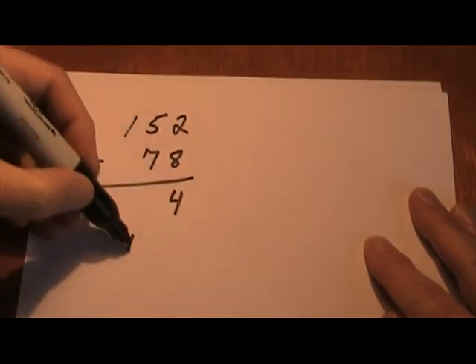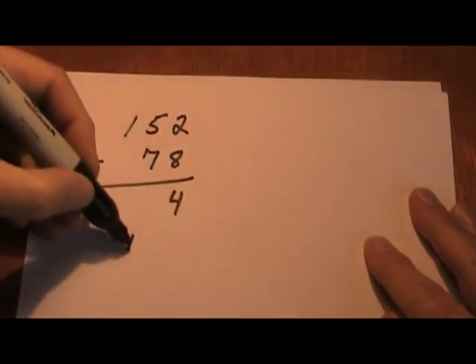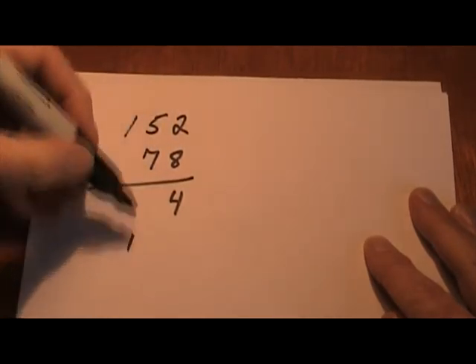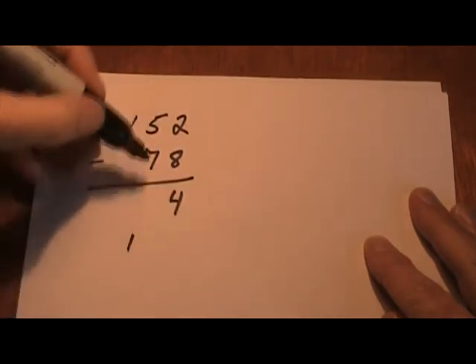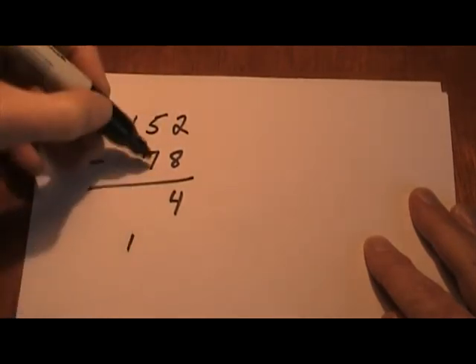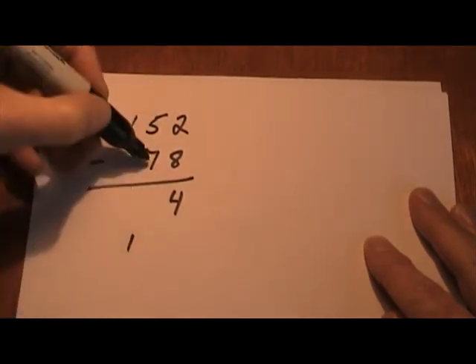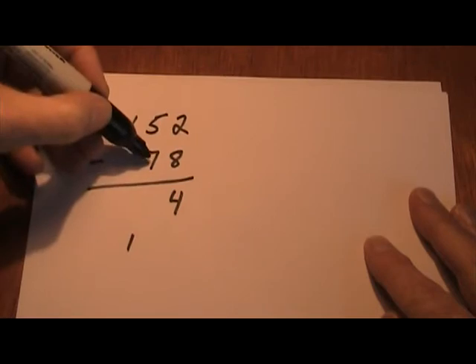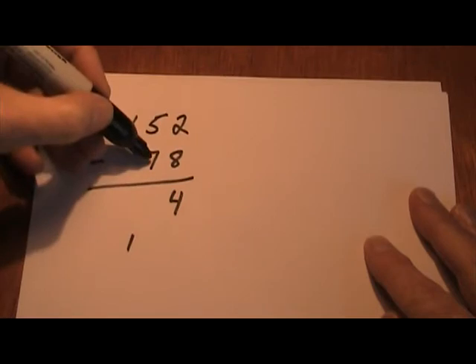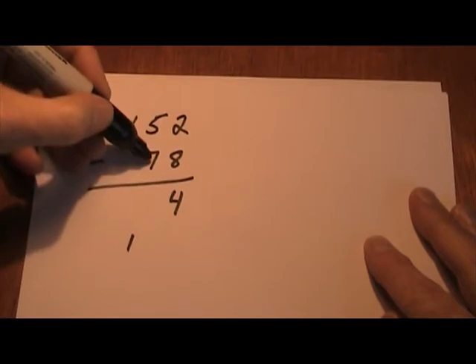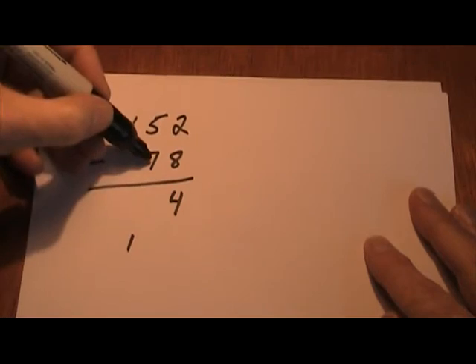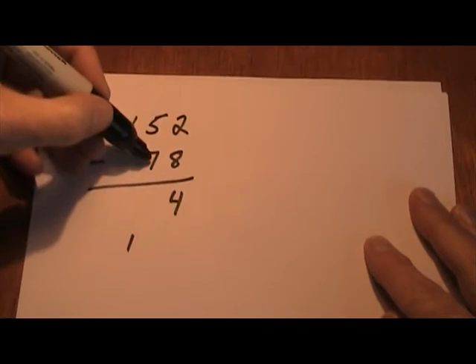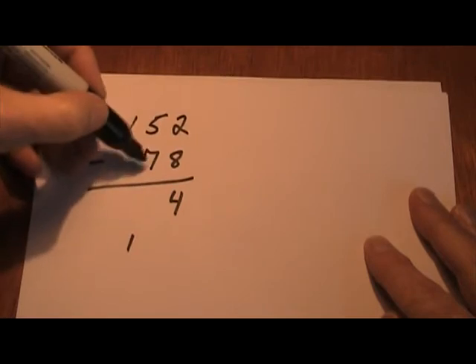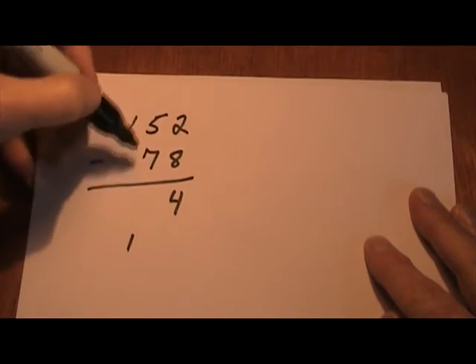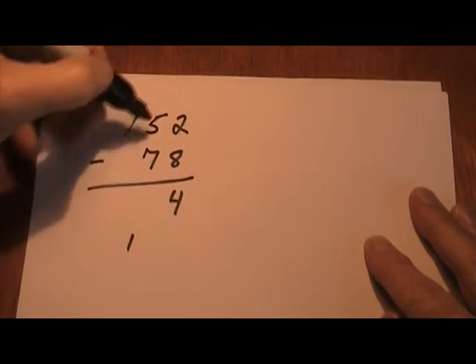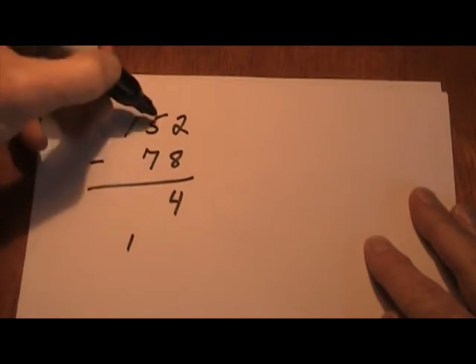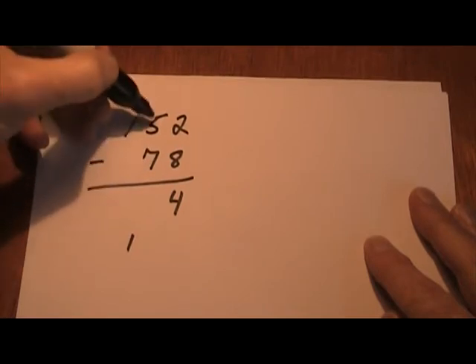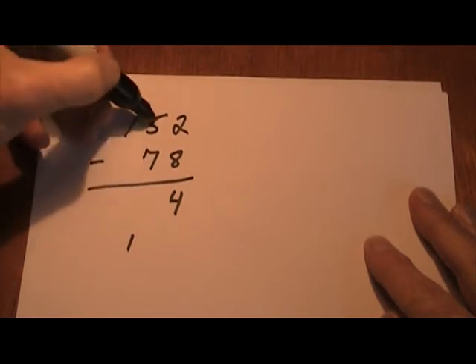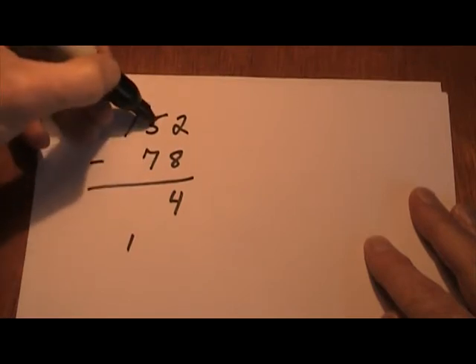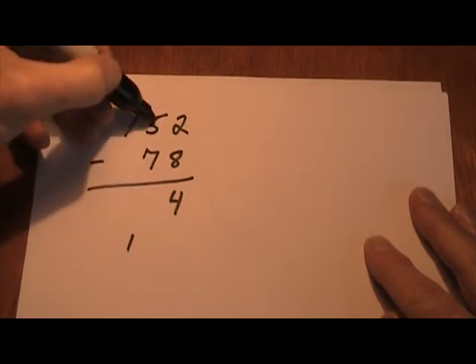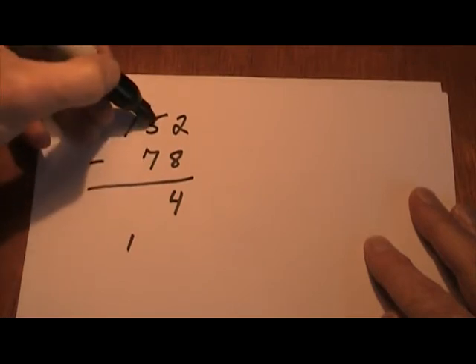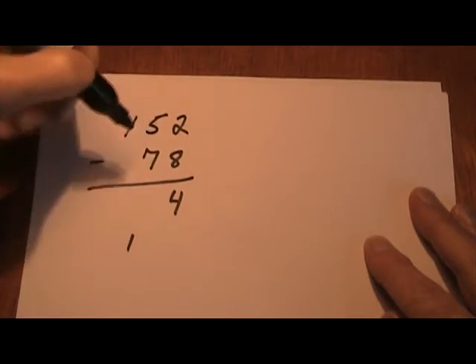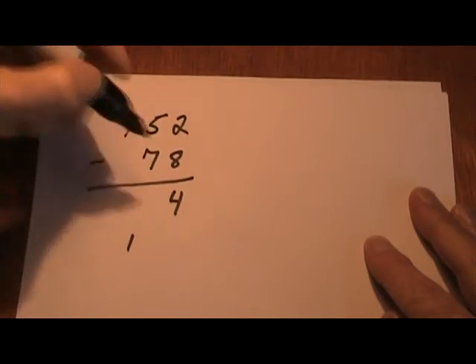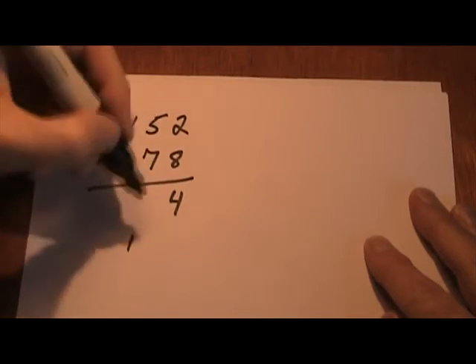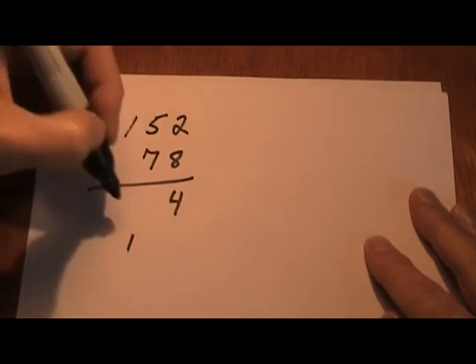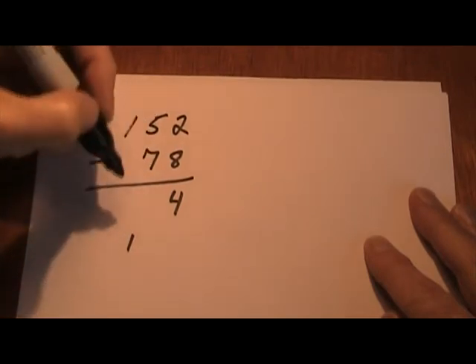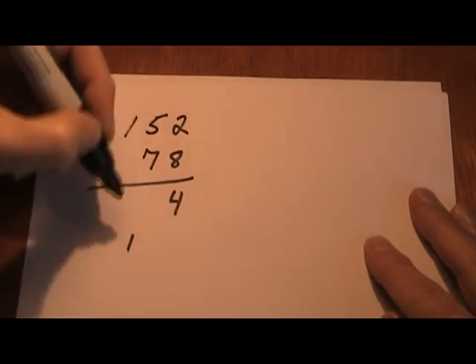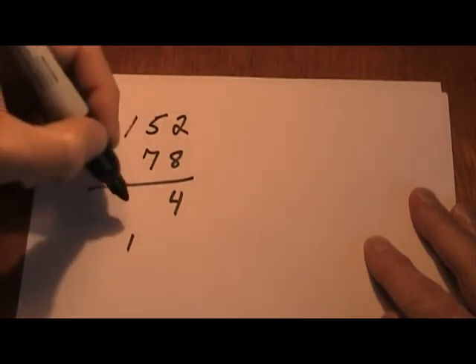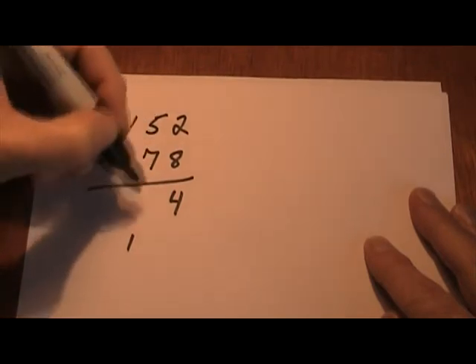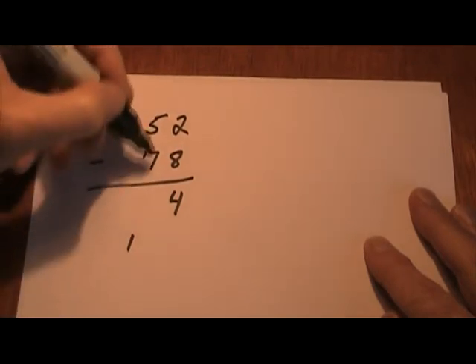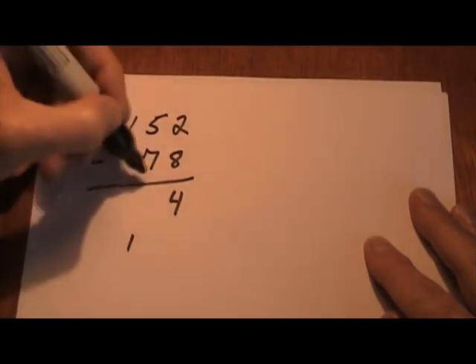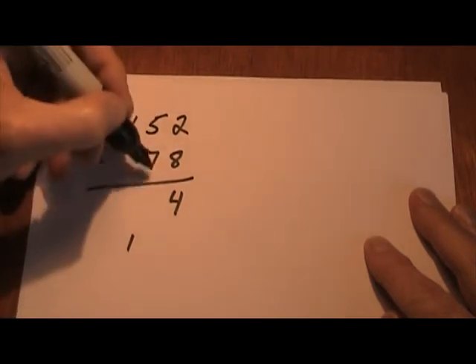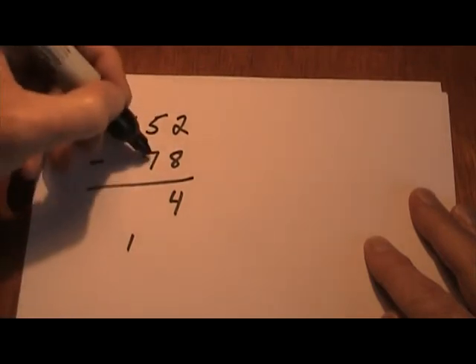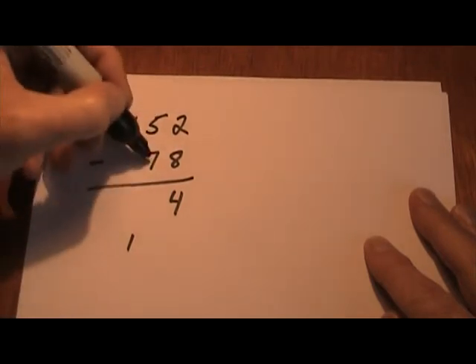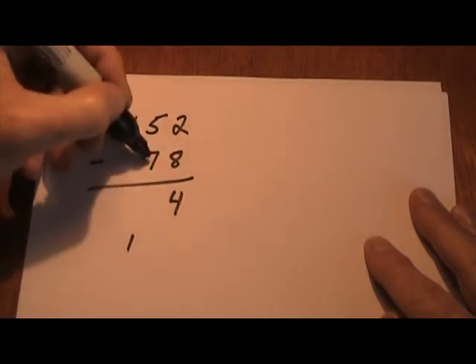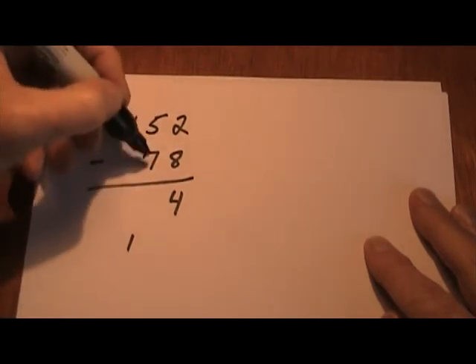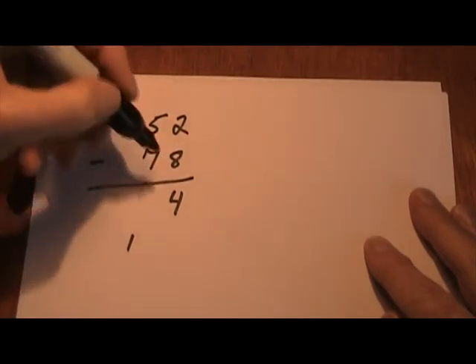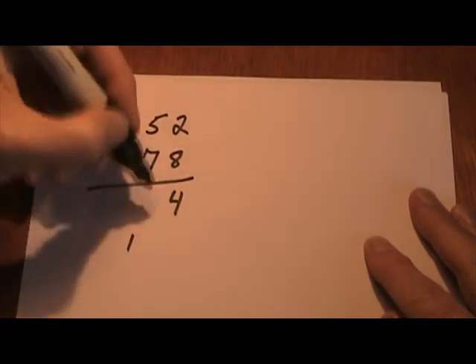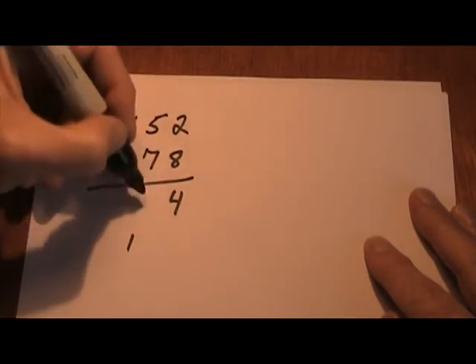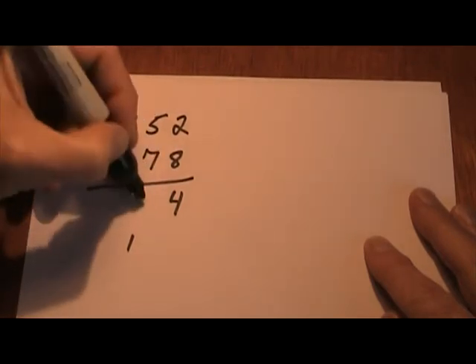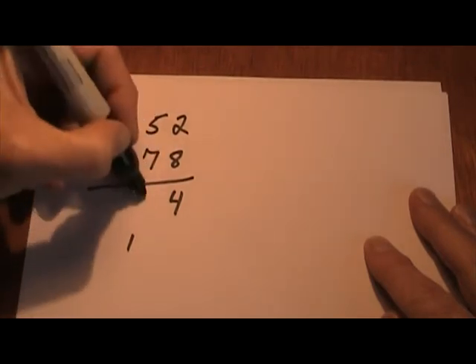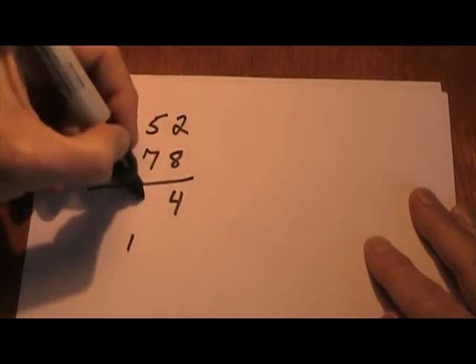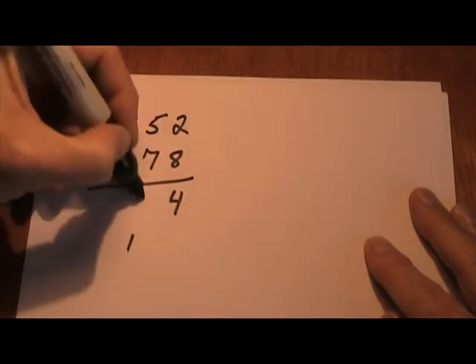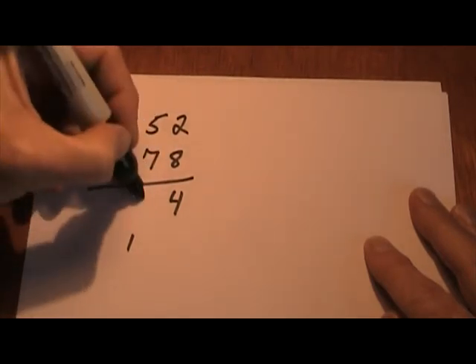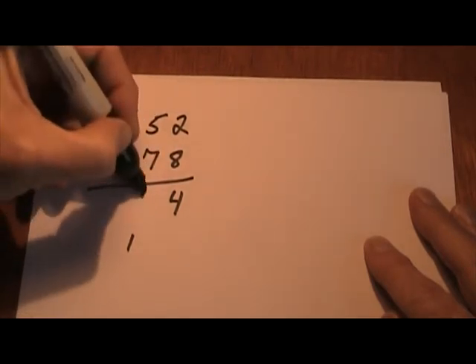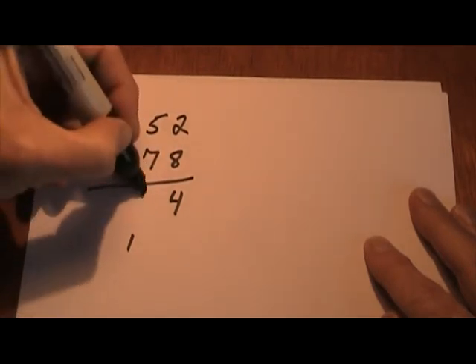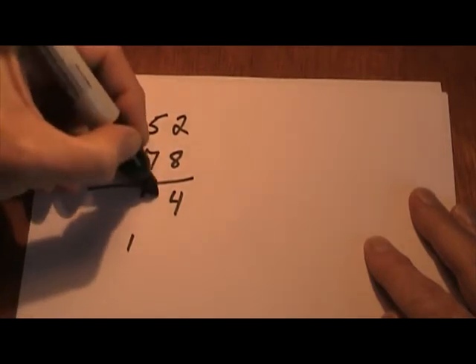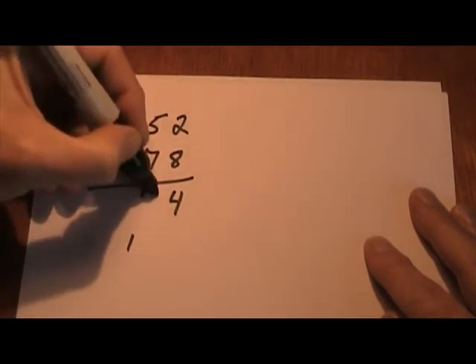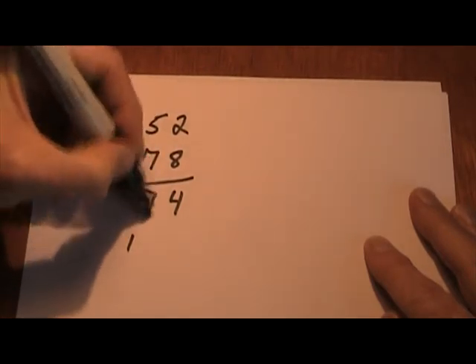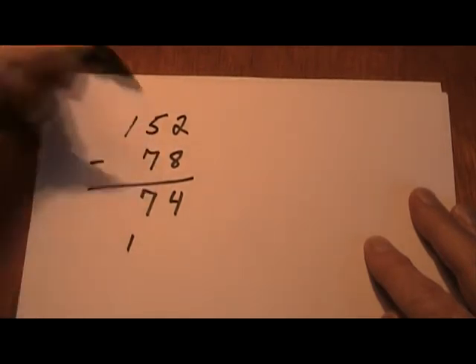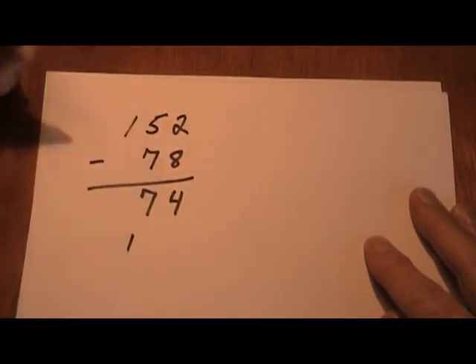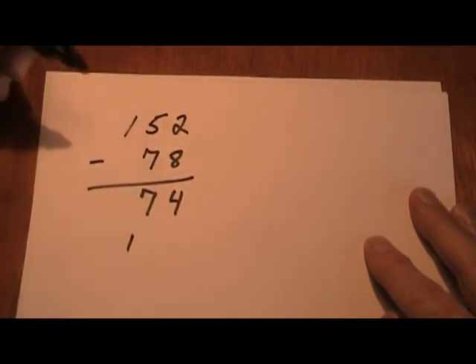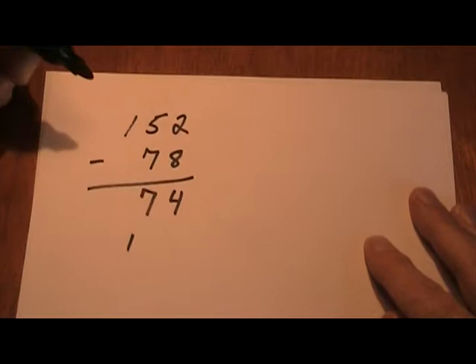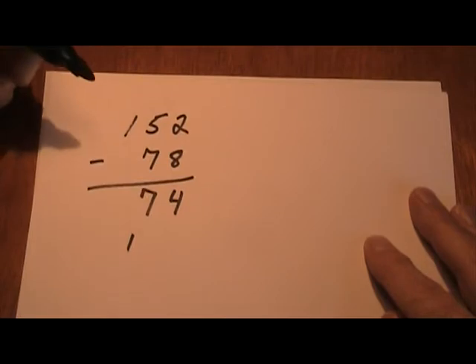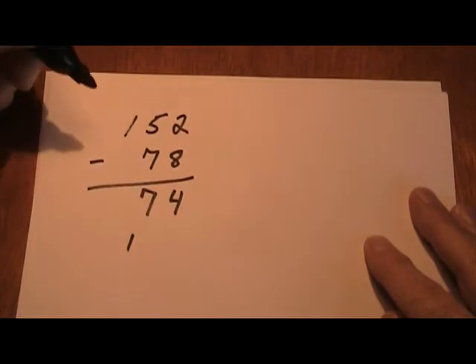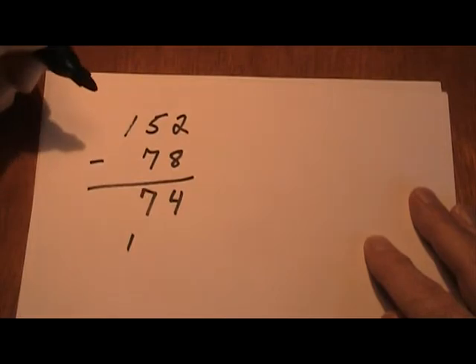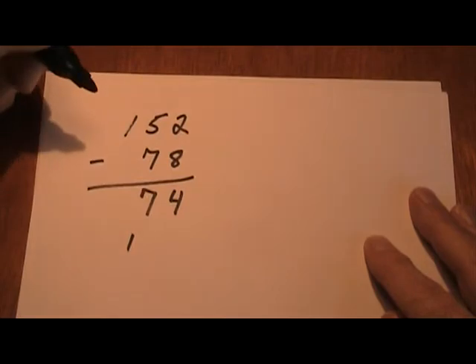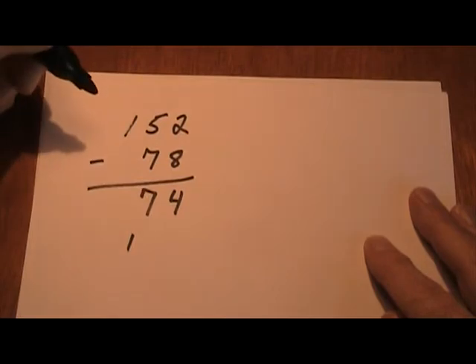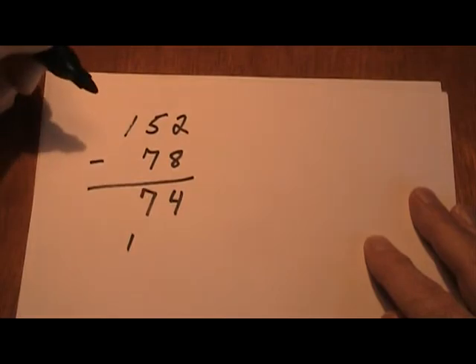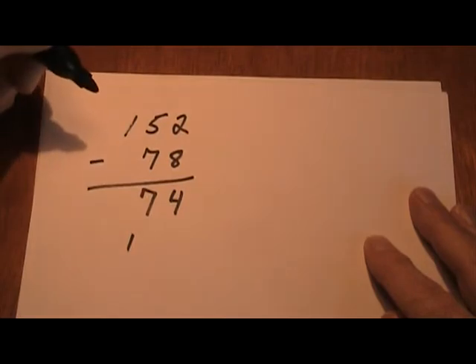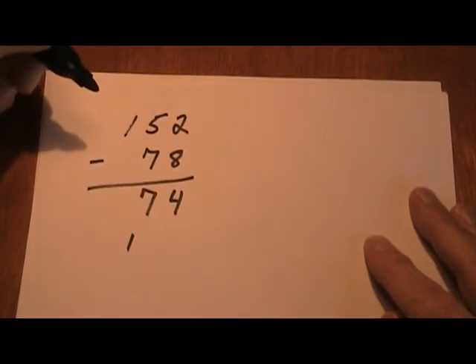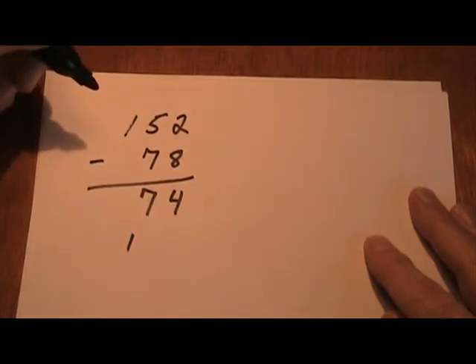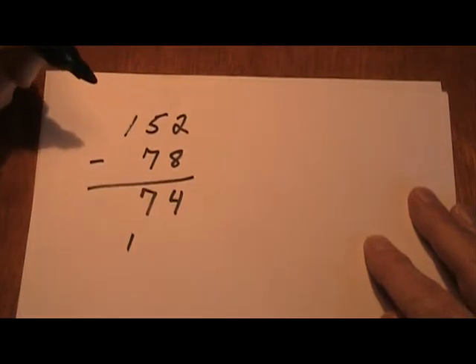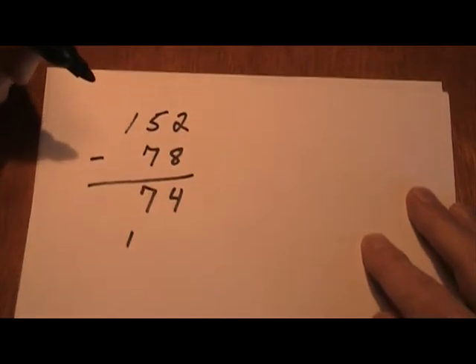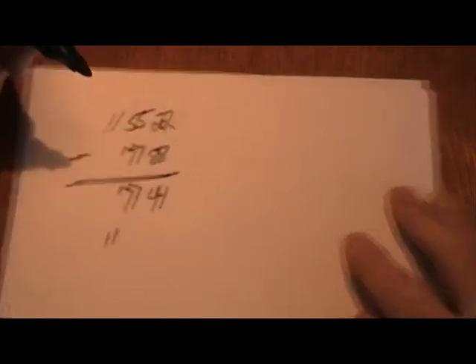1 and 7 is 8, plus what equals 15? Well, 8 plus 7 equals 15. So there's my answer: 74.